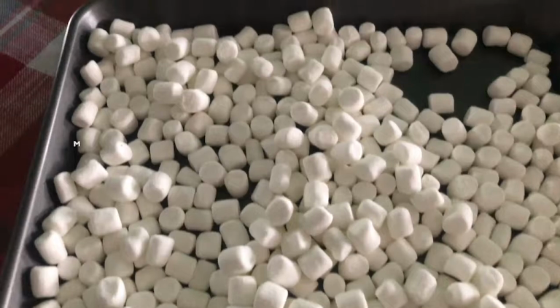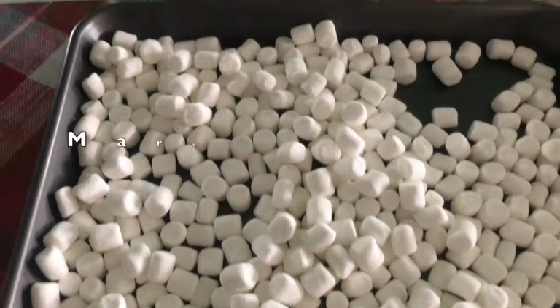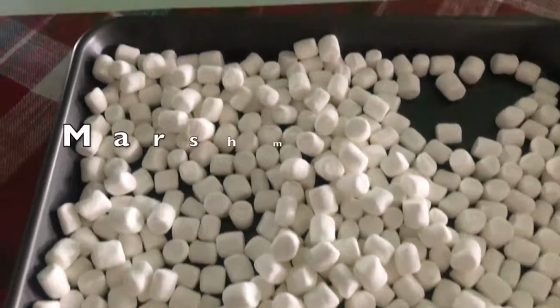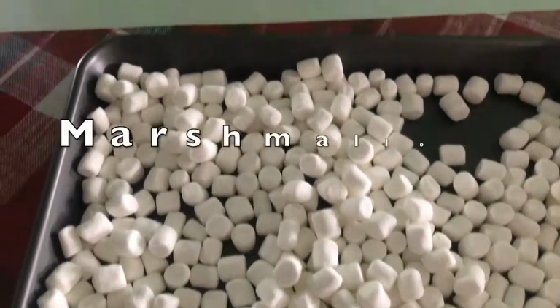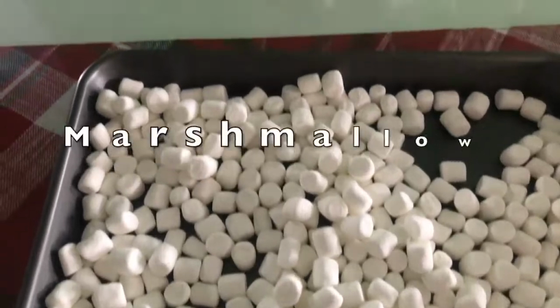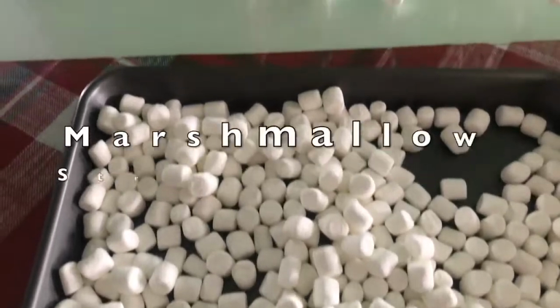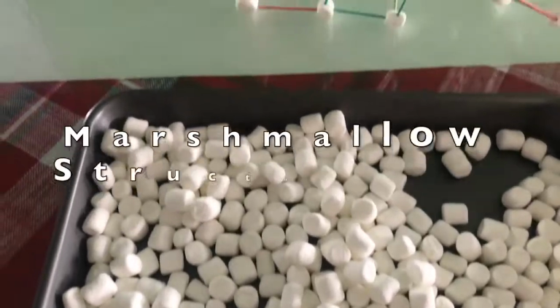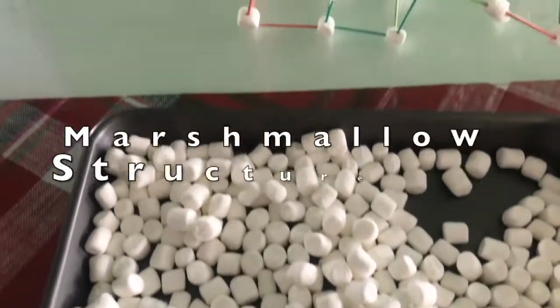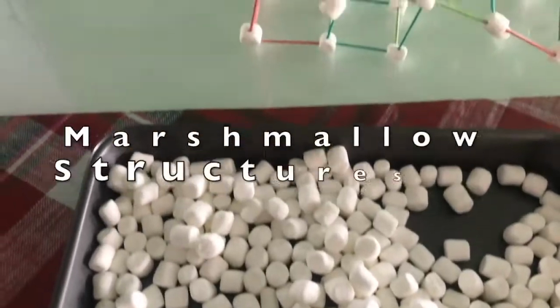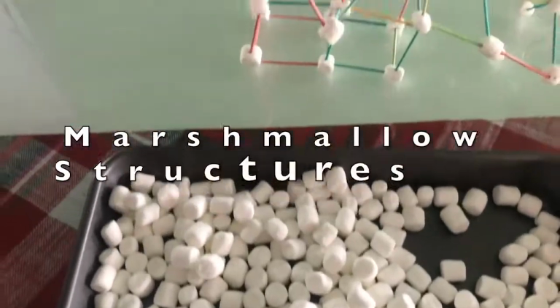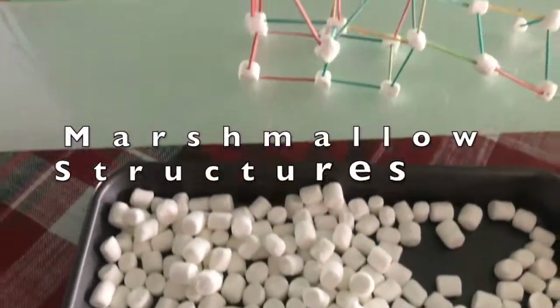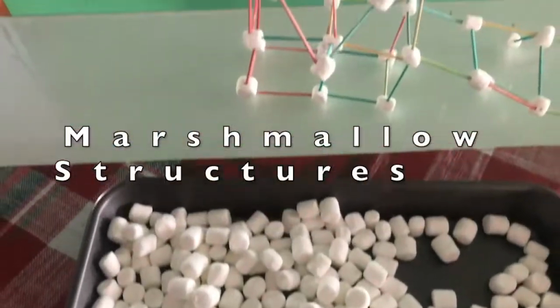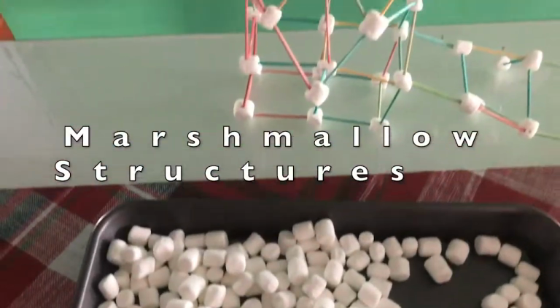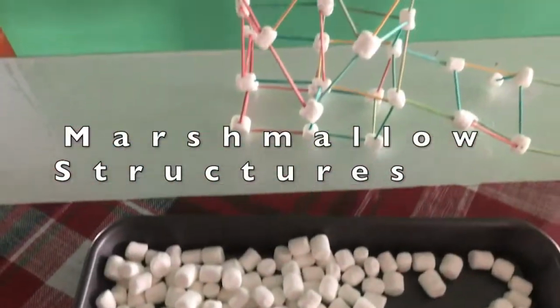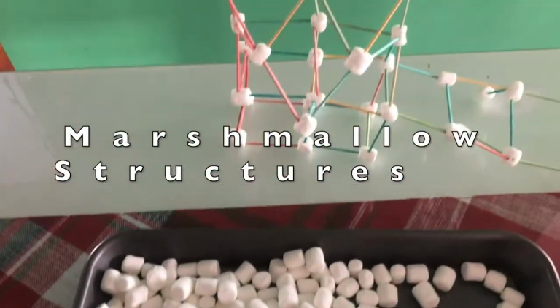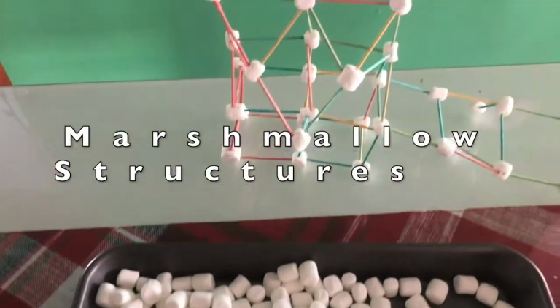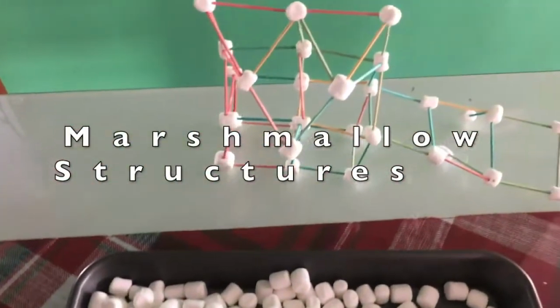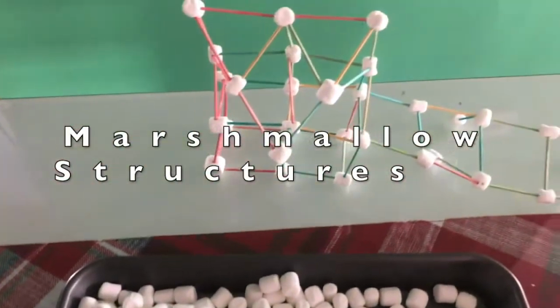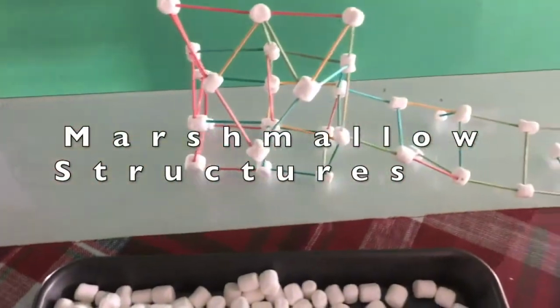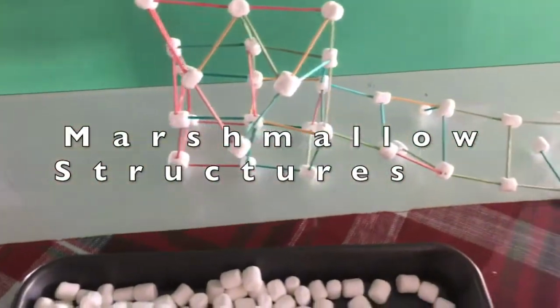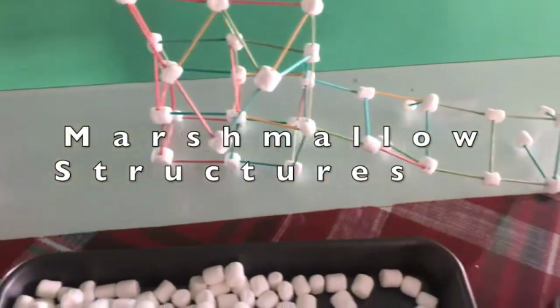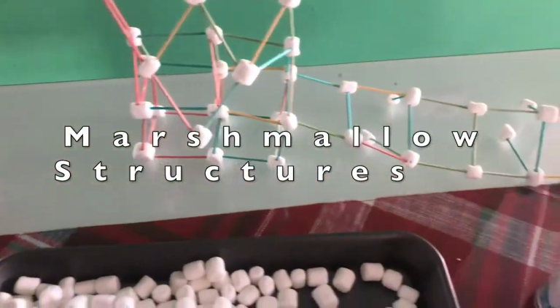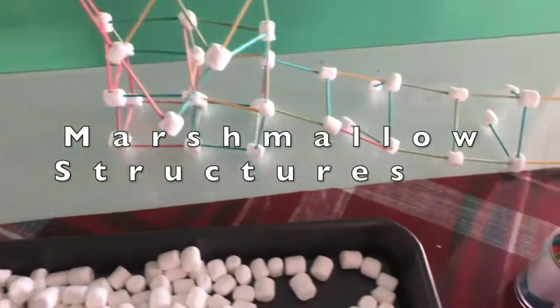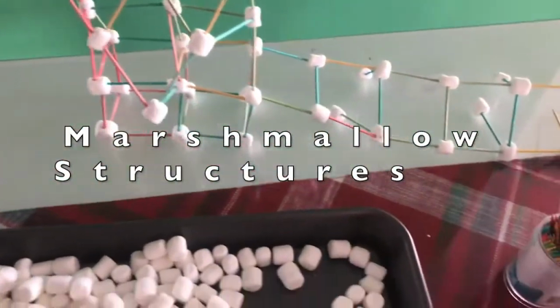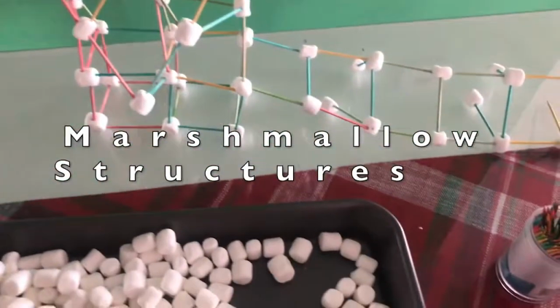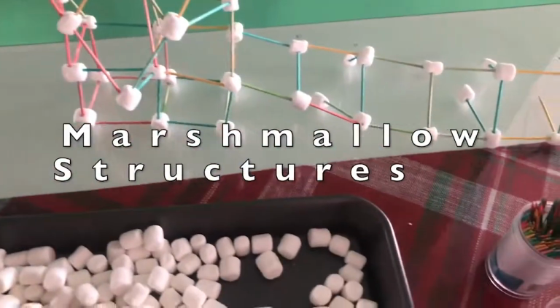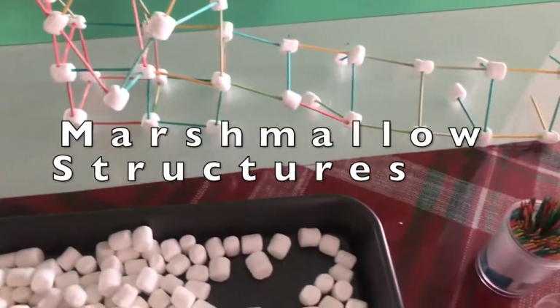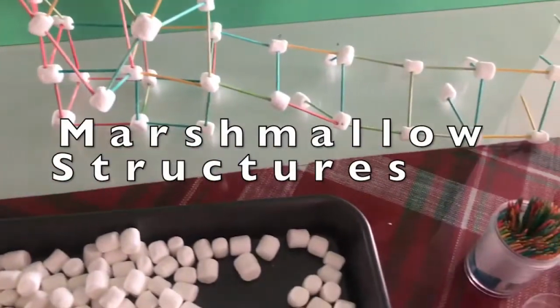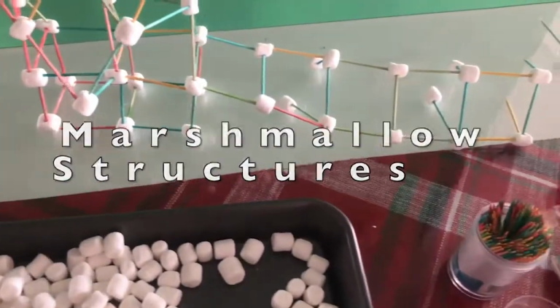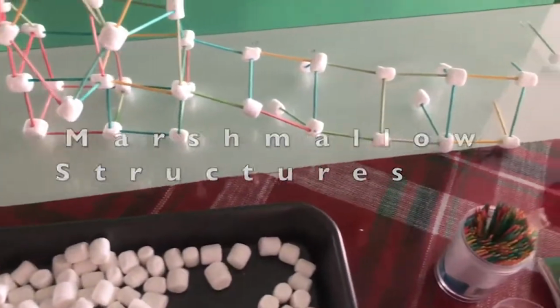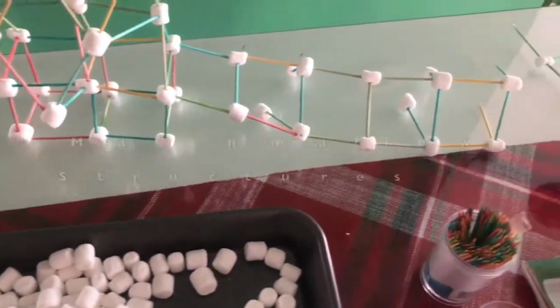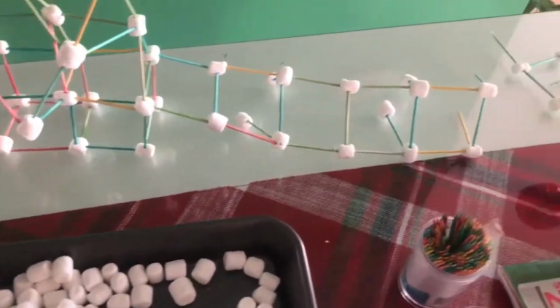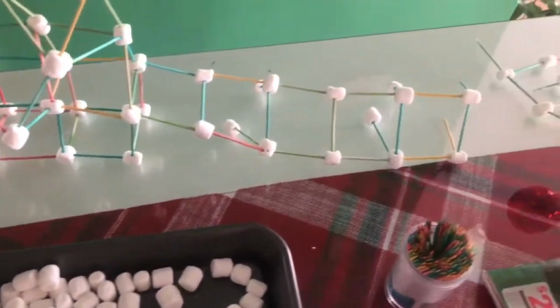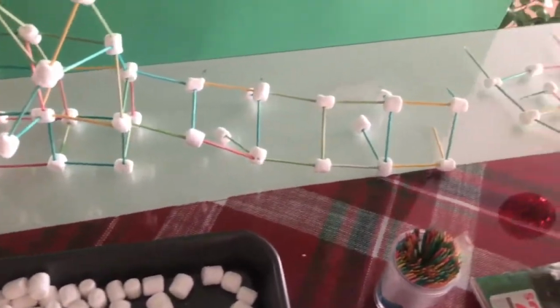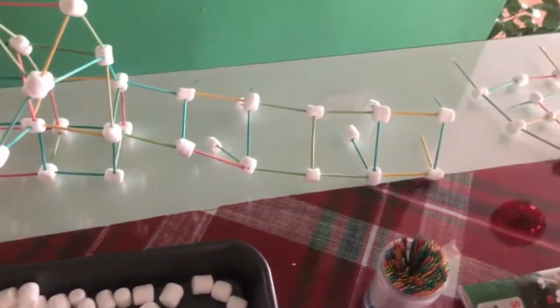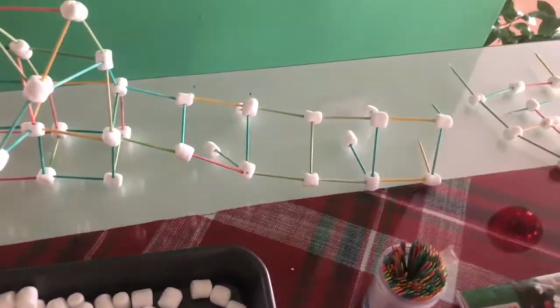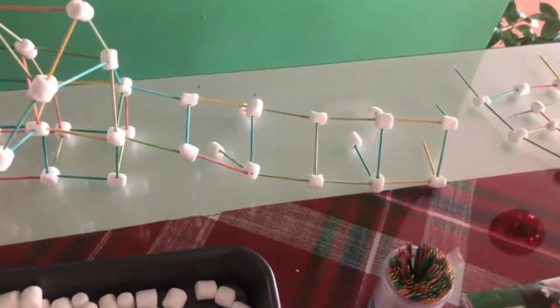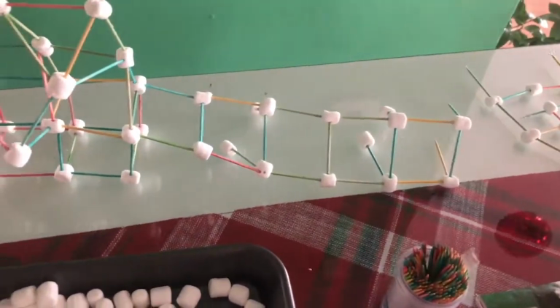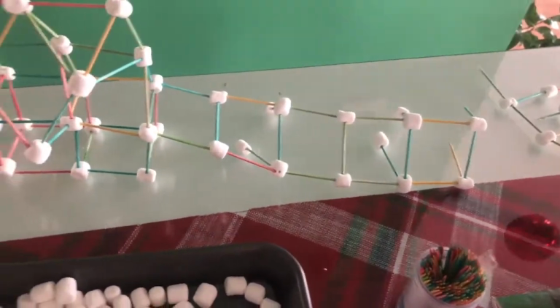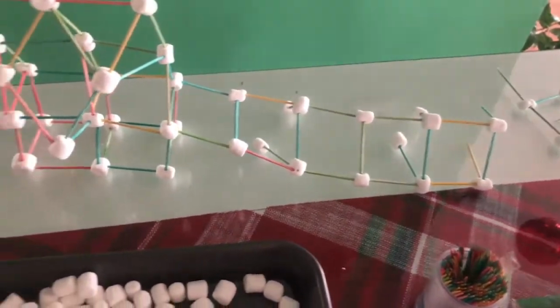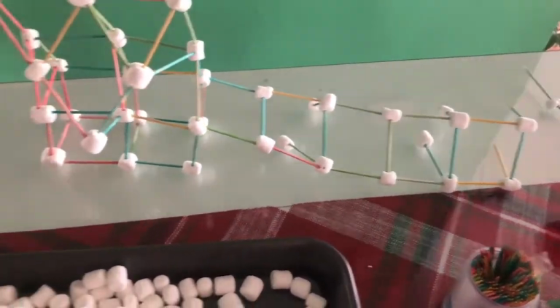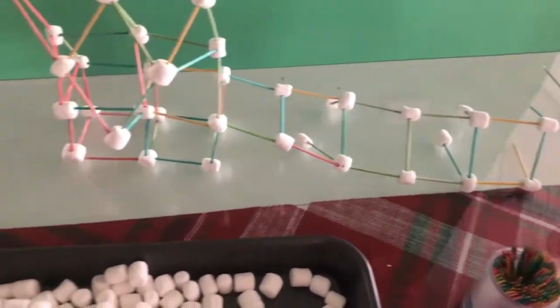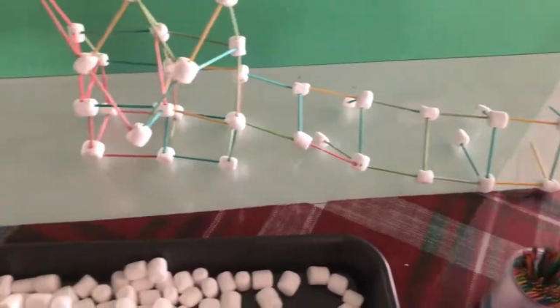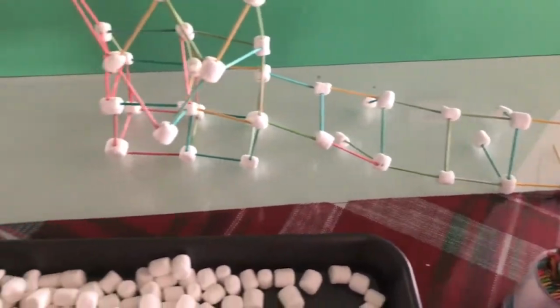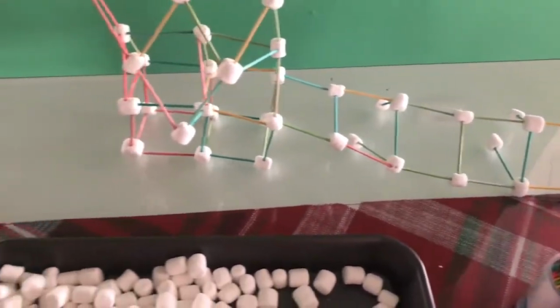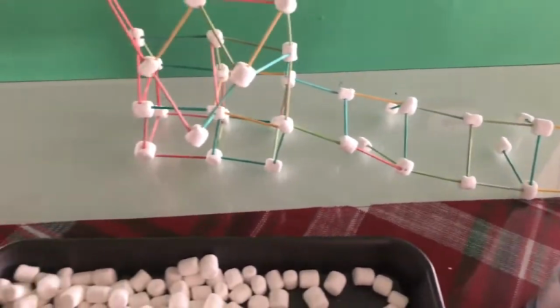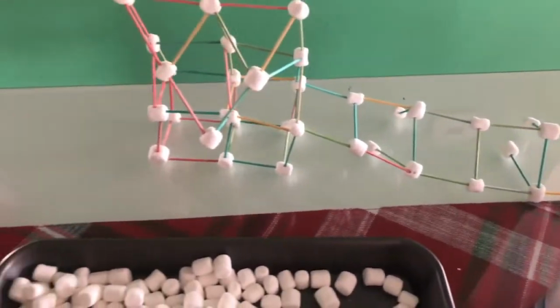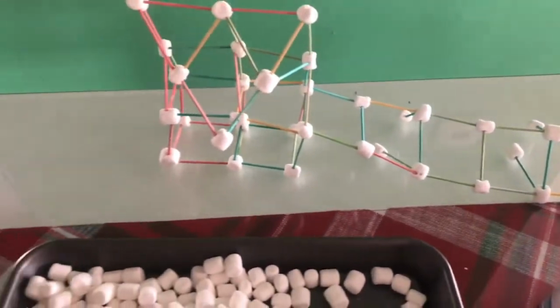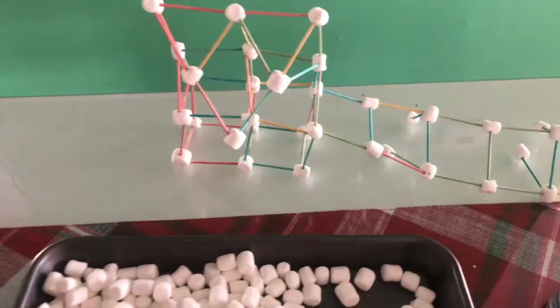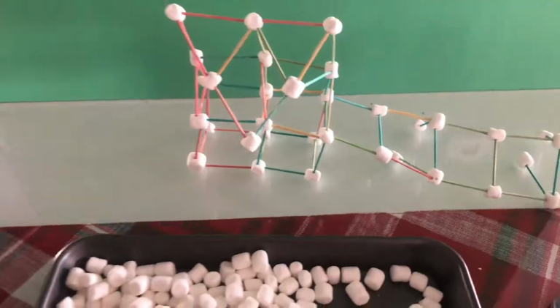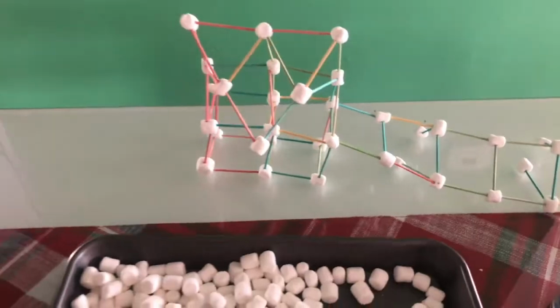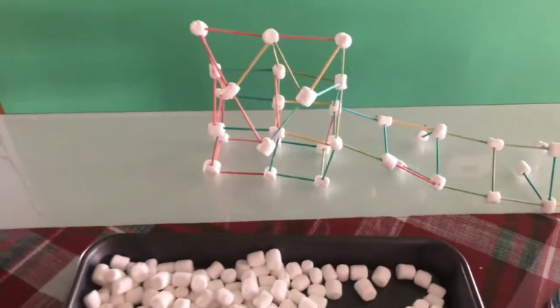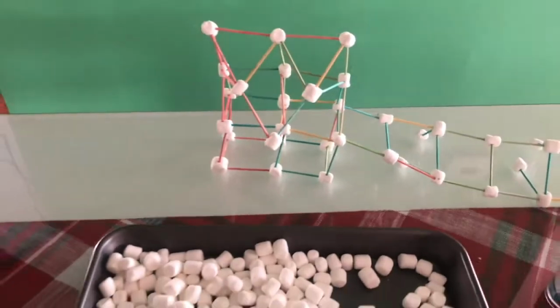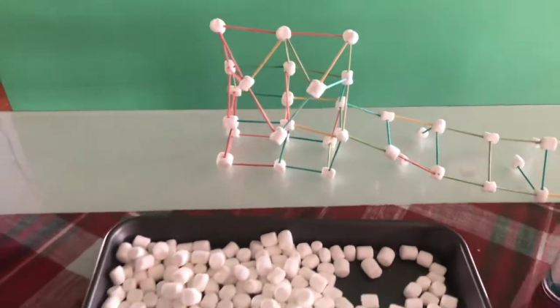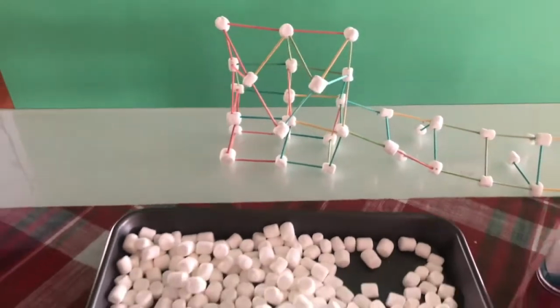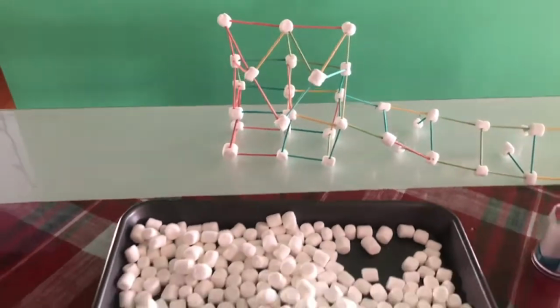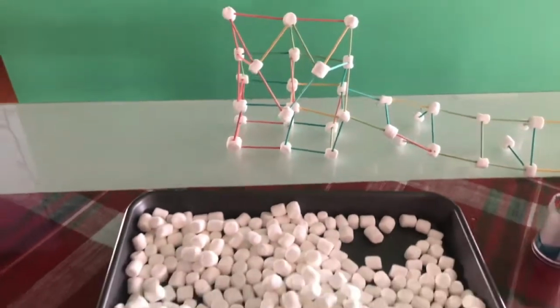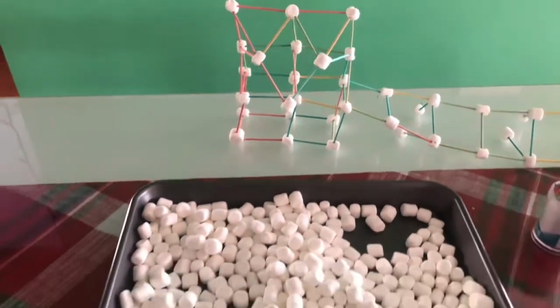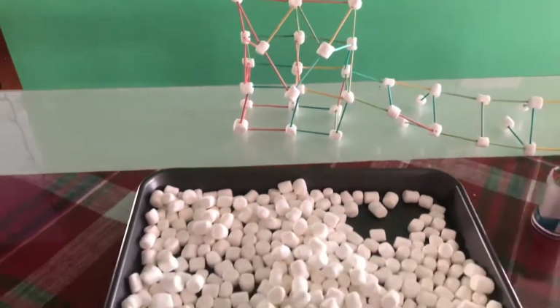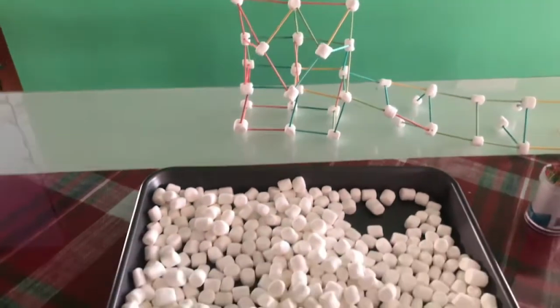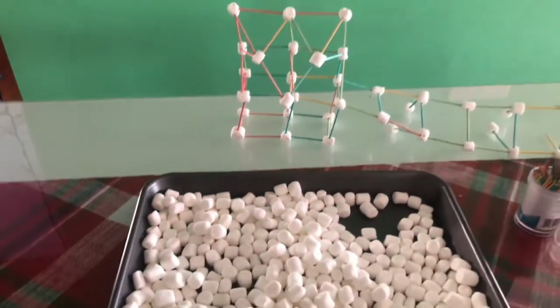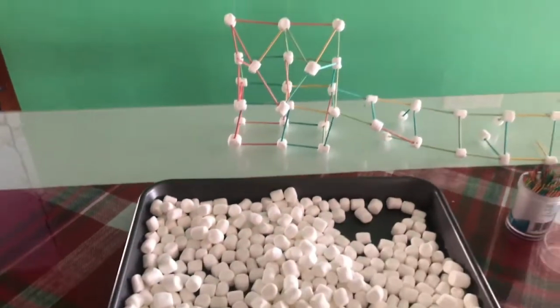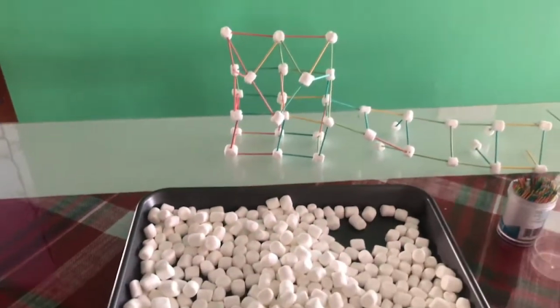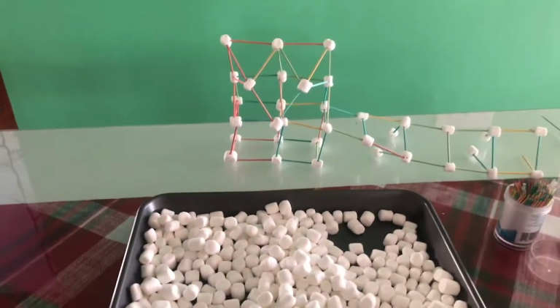Hello everyone! In today's video we will be making marshmallow structures. Let's get ready to build!